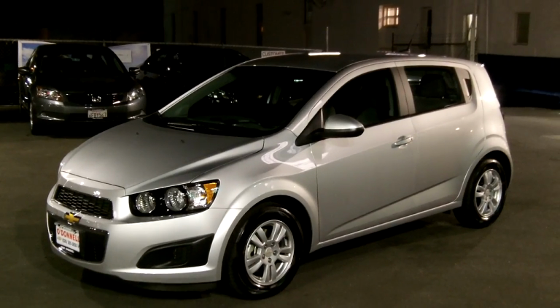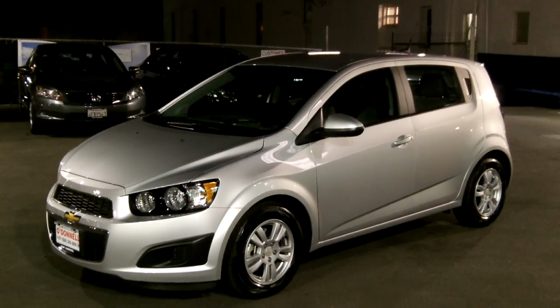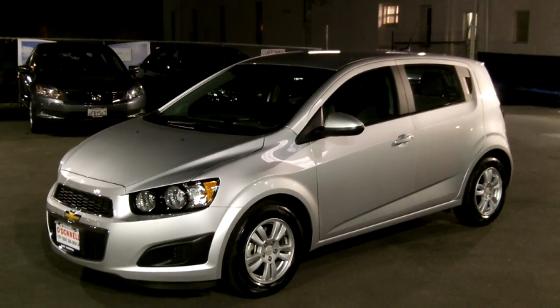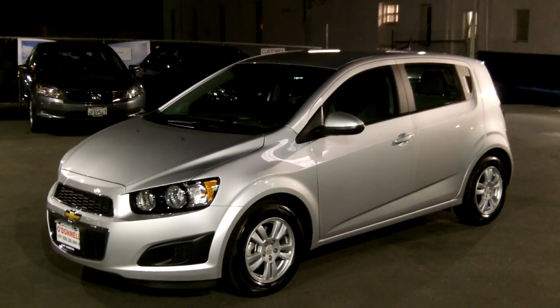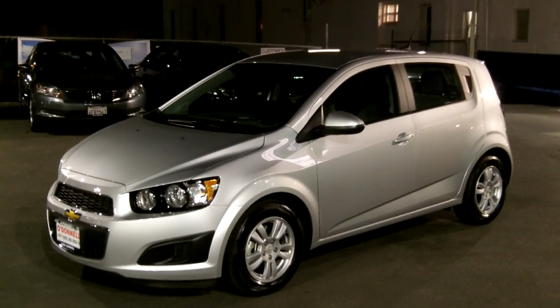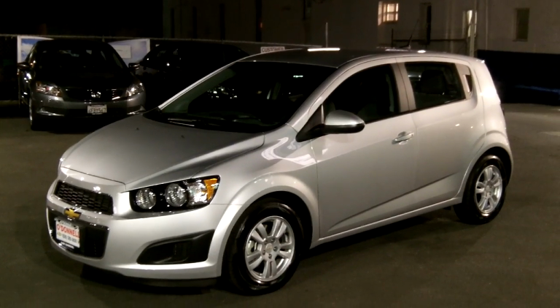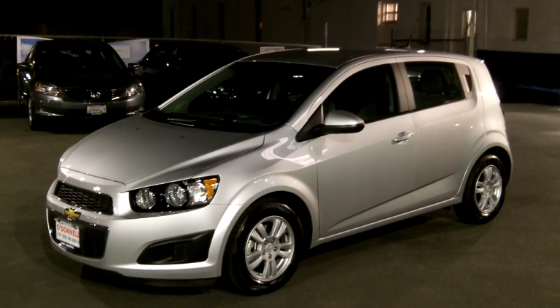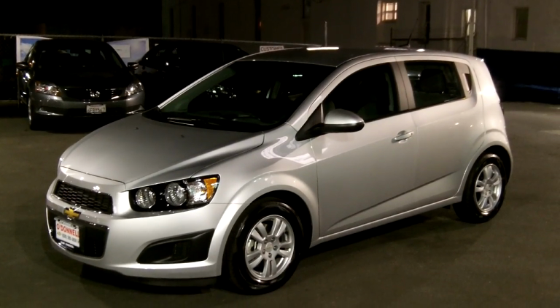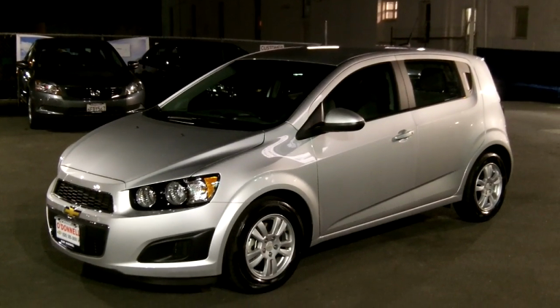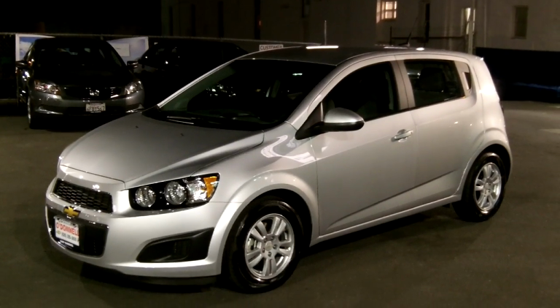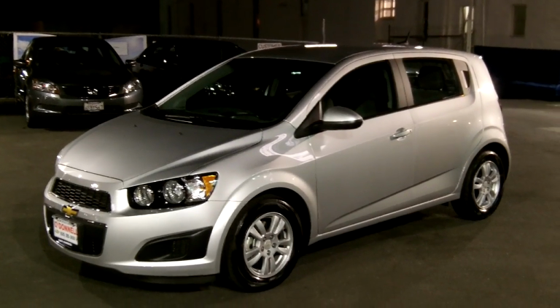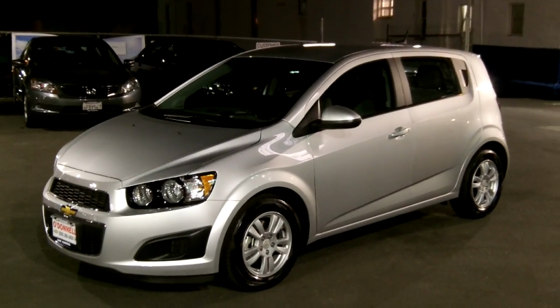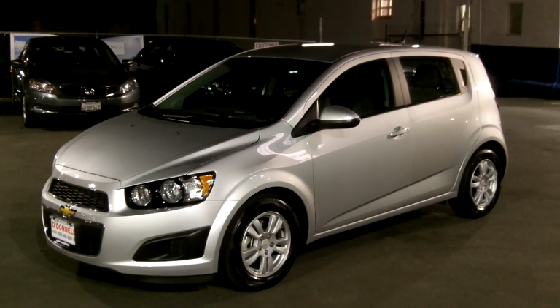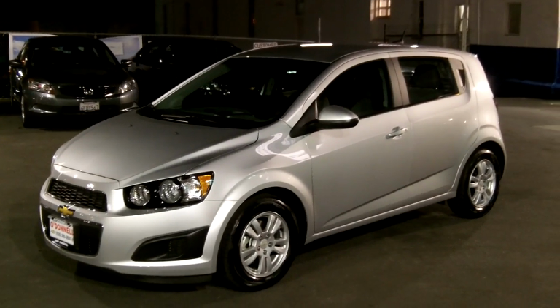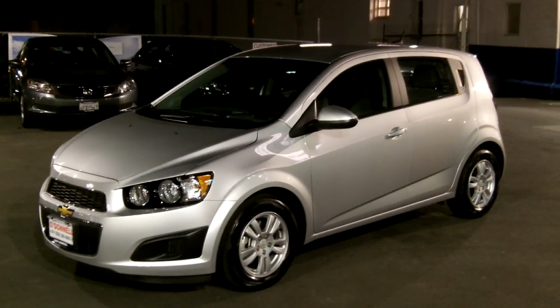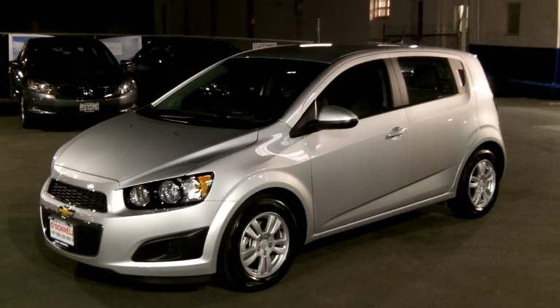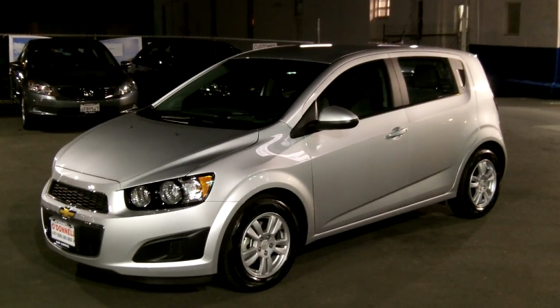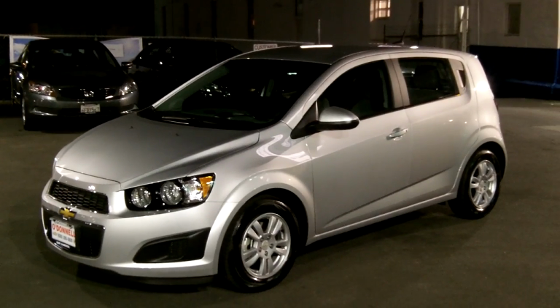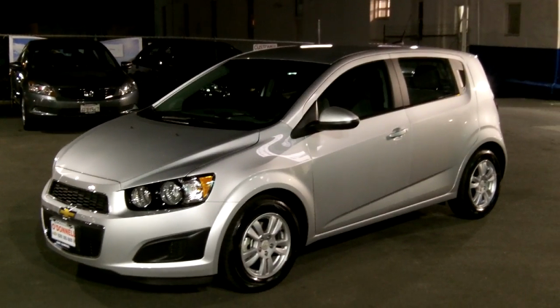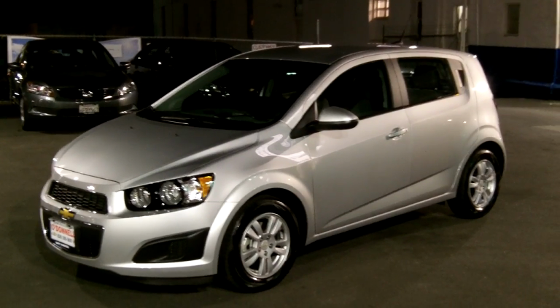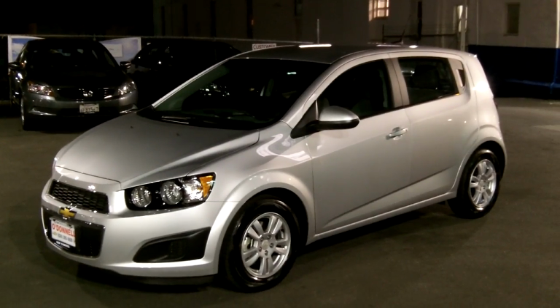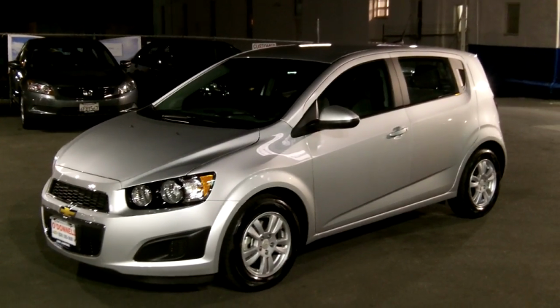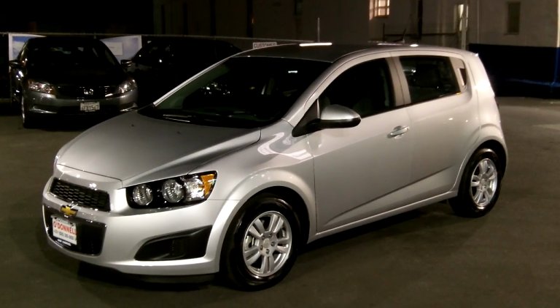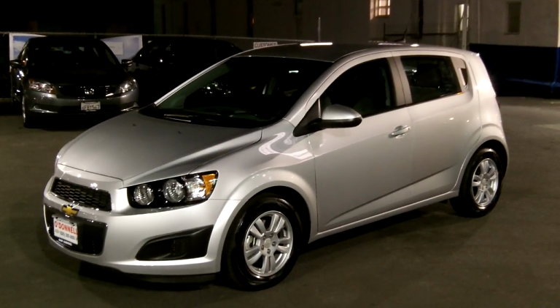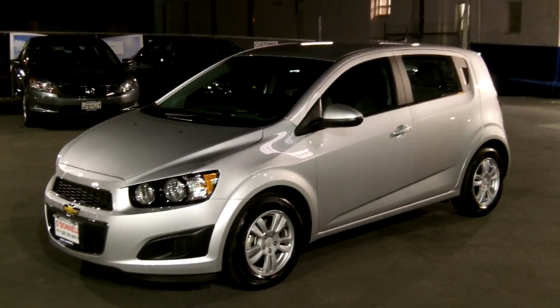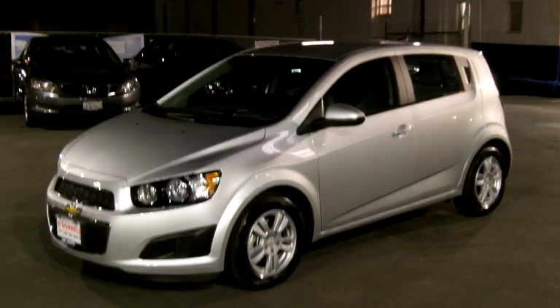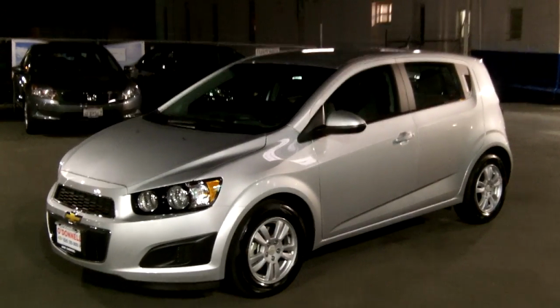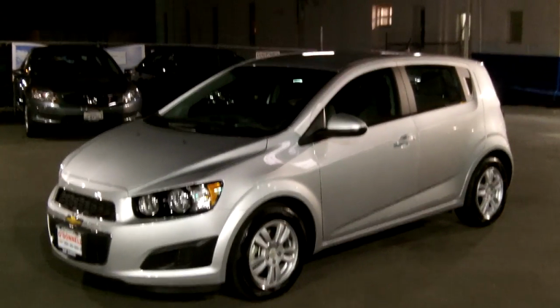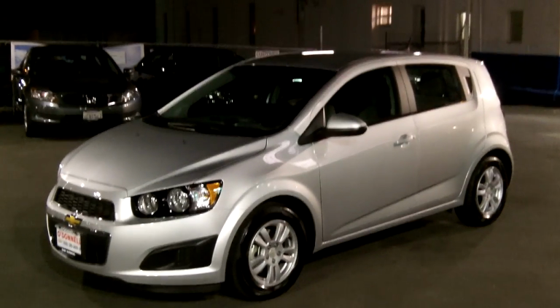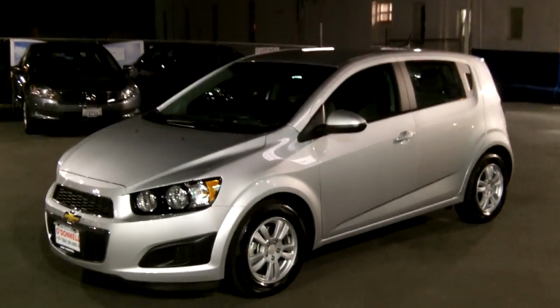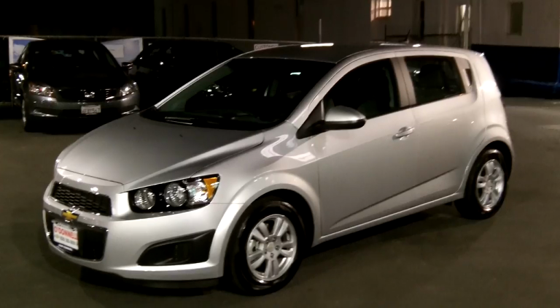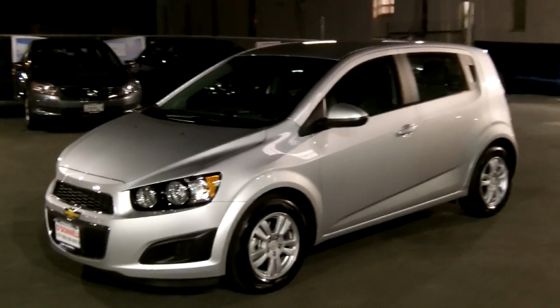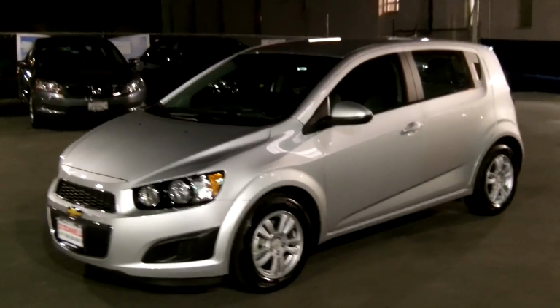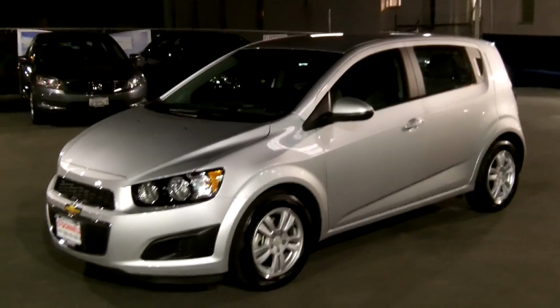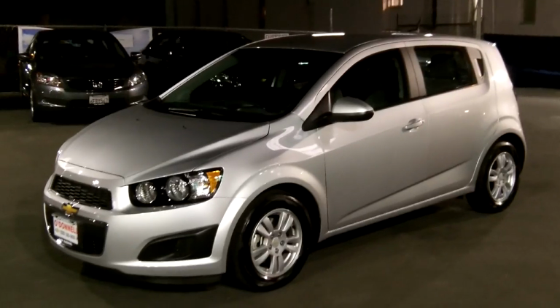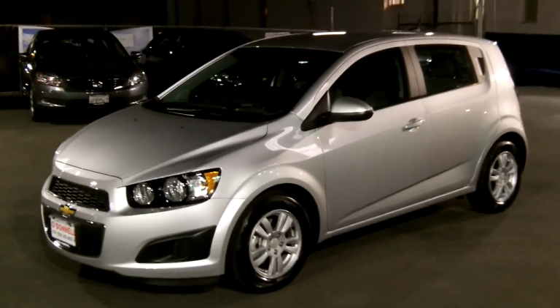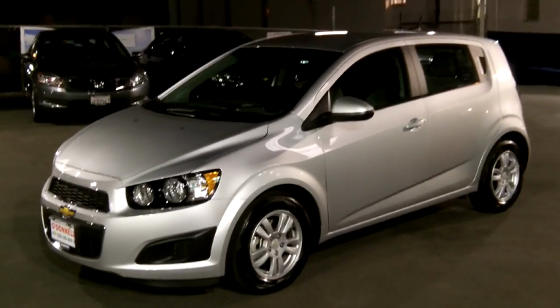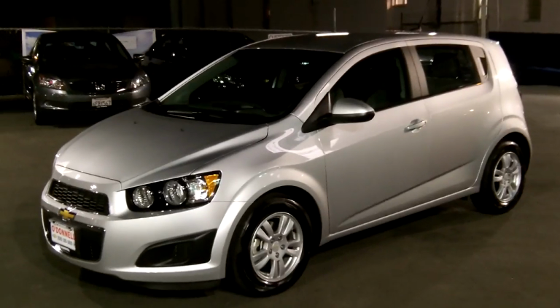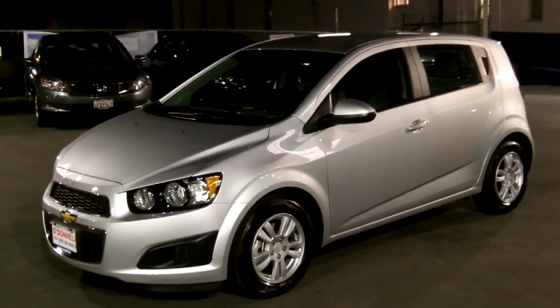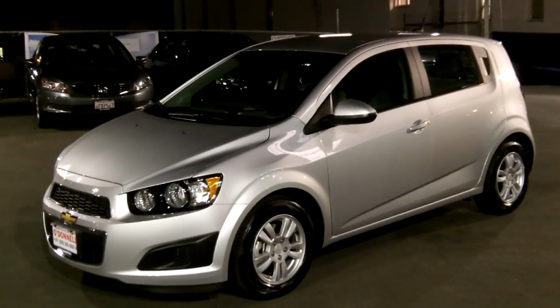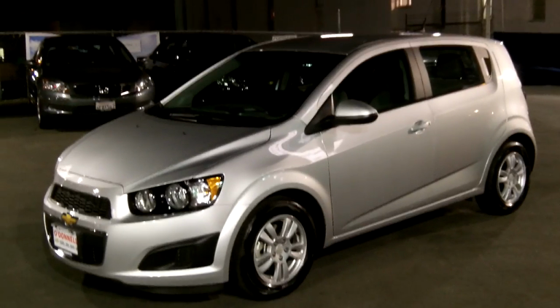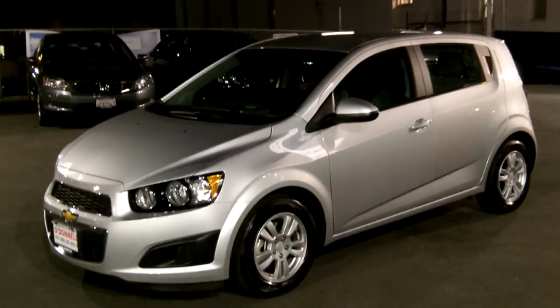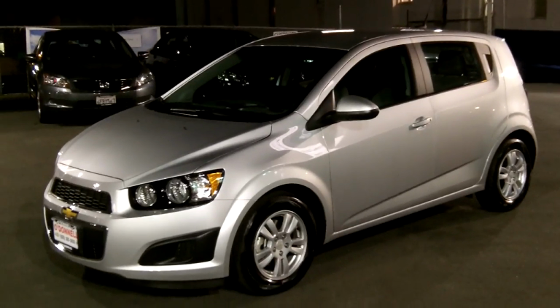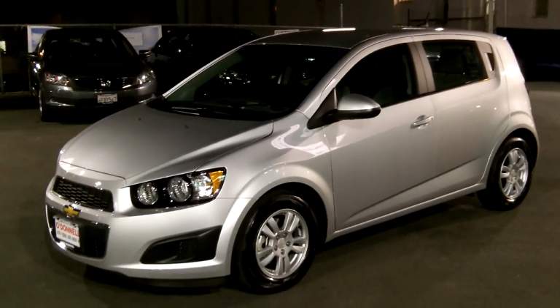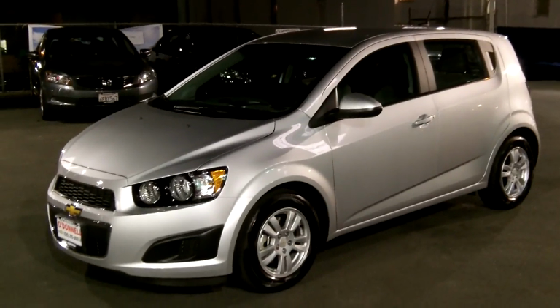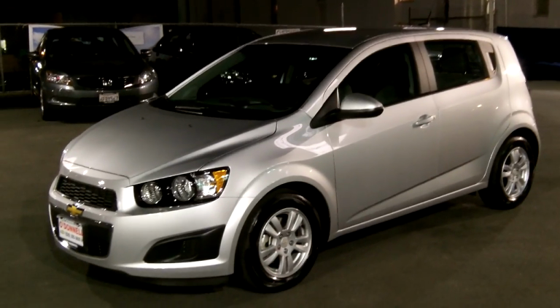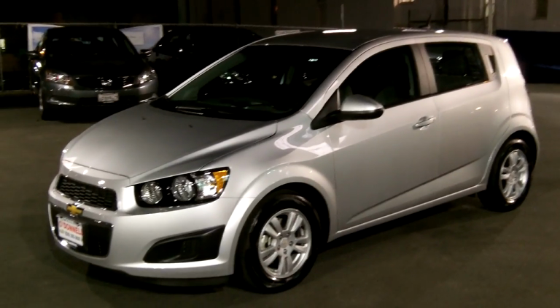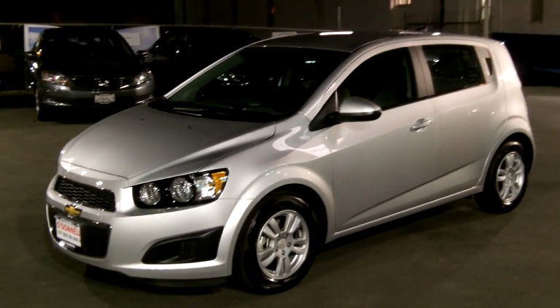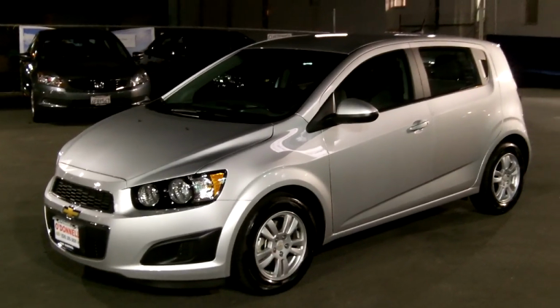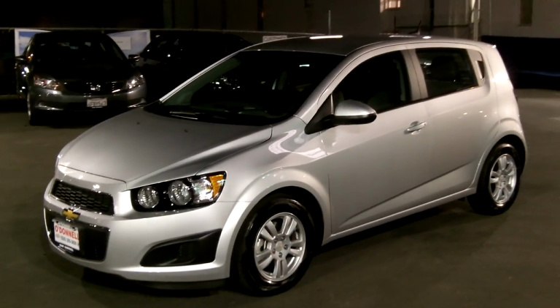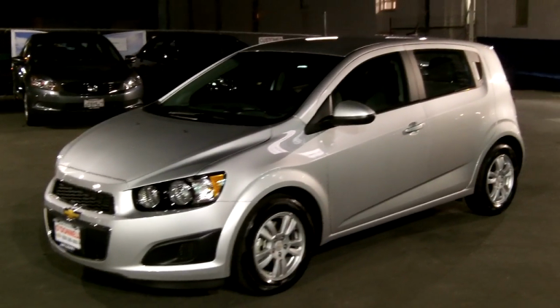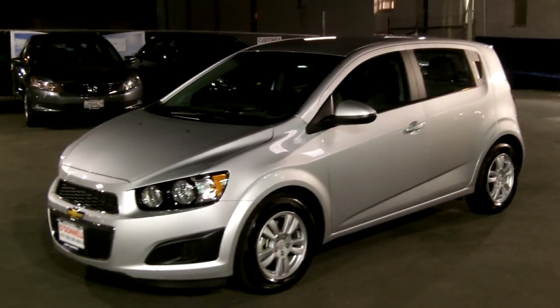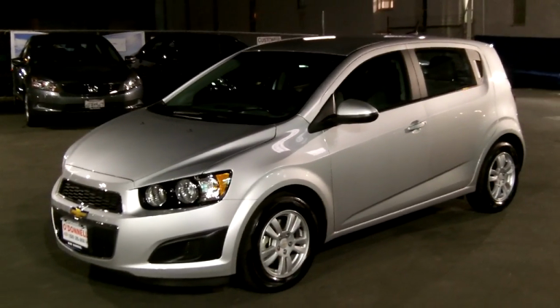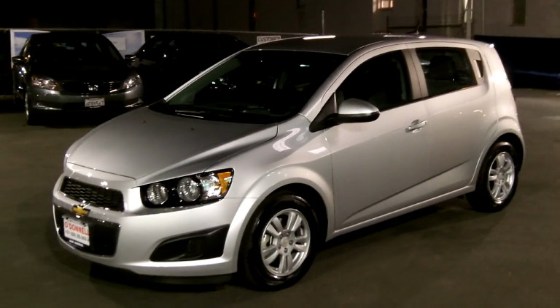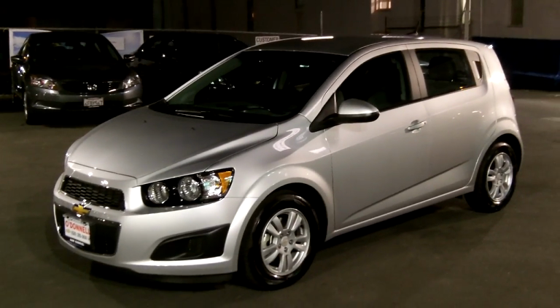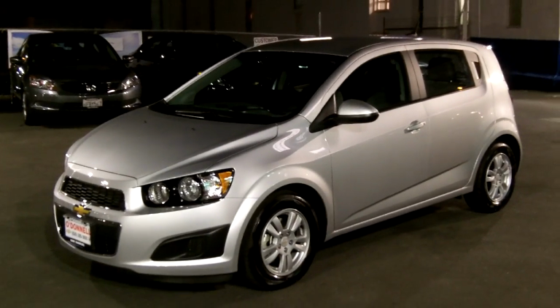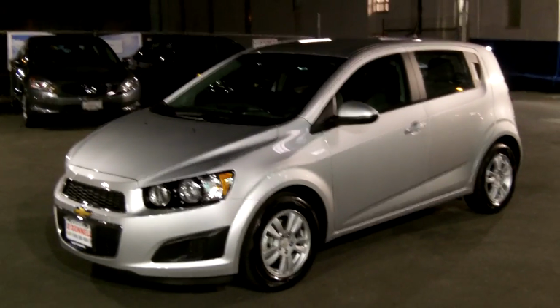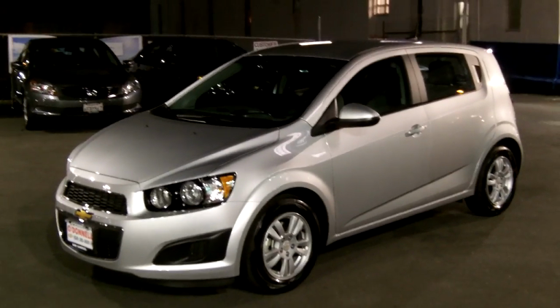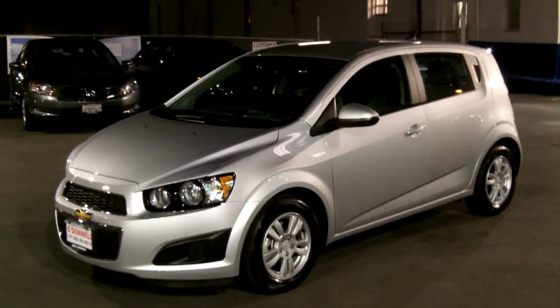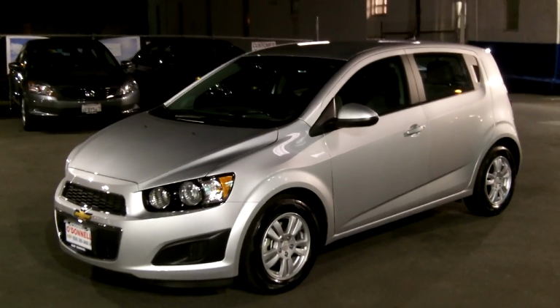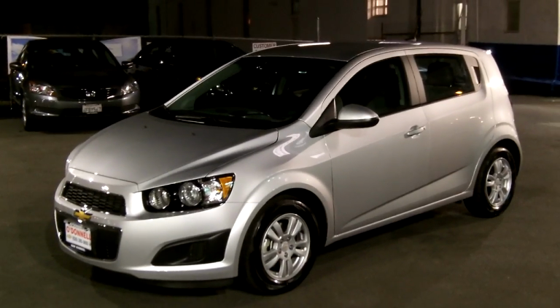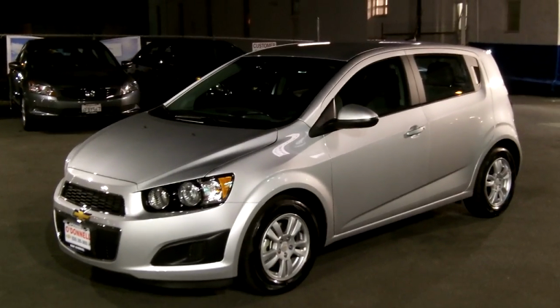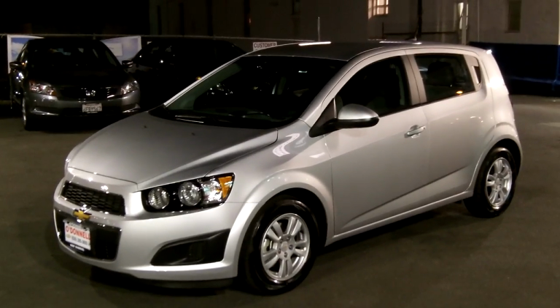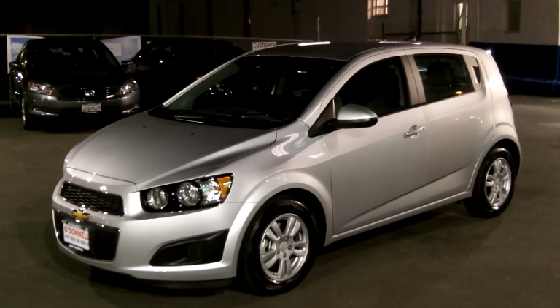Back here at O'Donnell Chevrolet. This one's just sold to Antonio. He just picked up our first Cruze five-door hatchback. It's a 2LT.